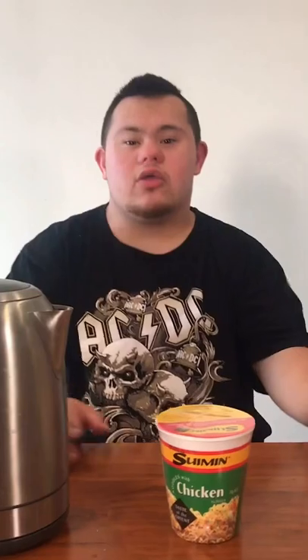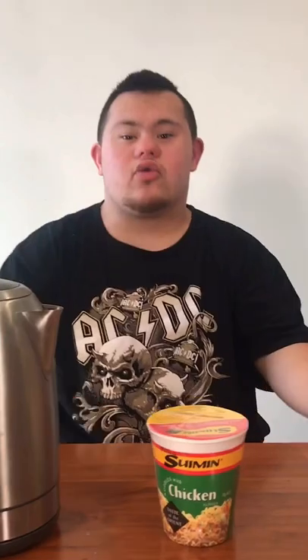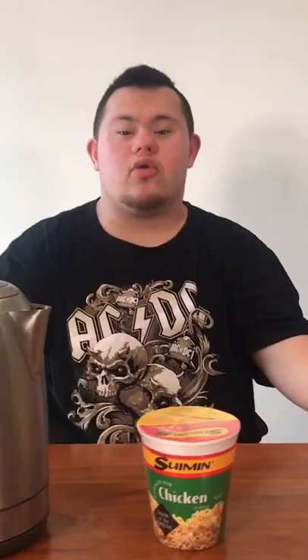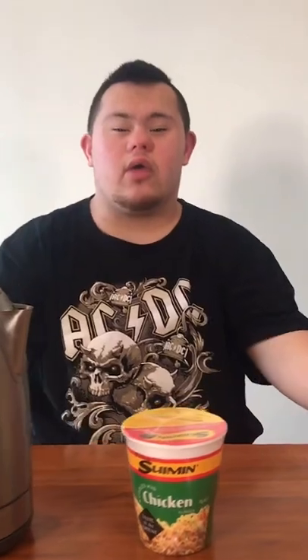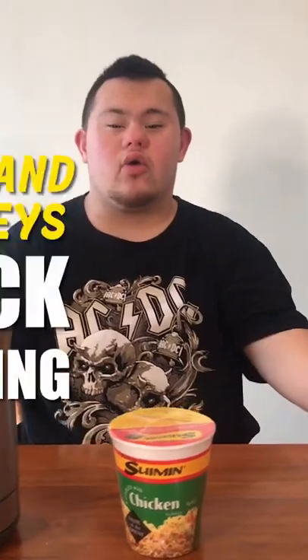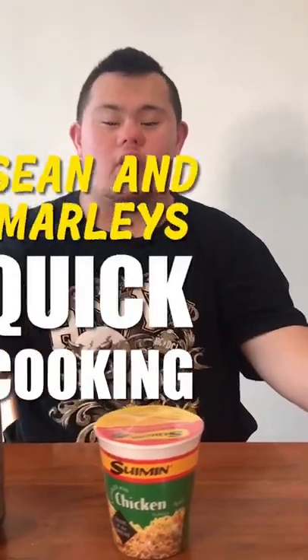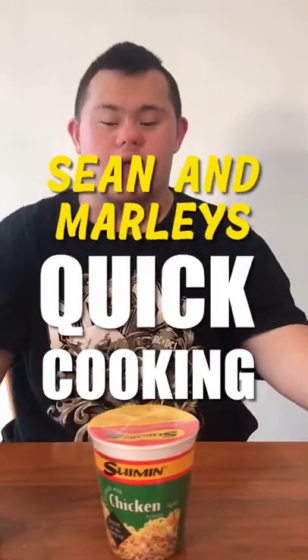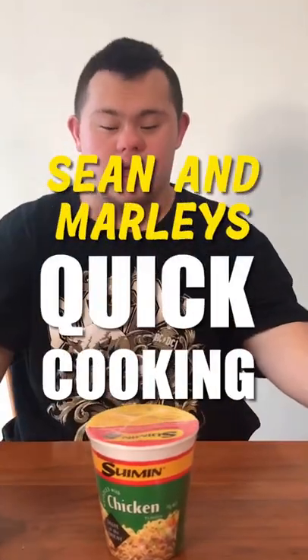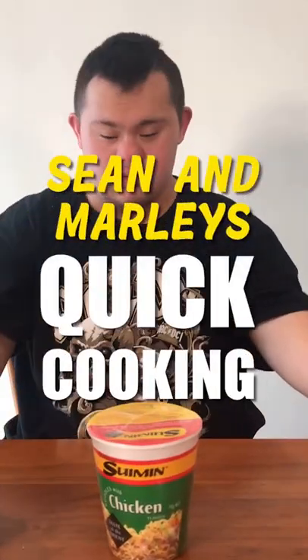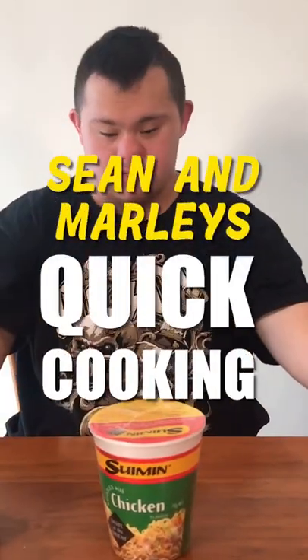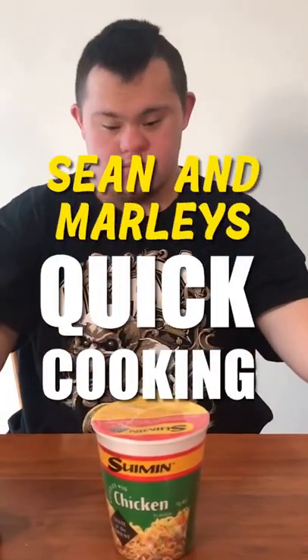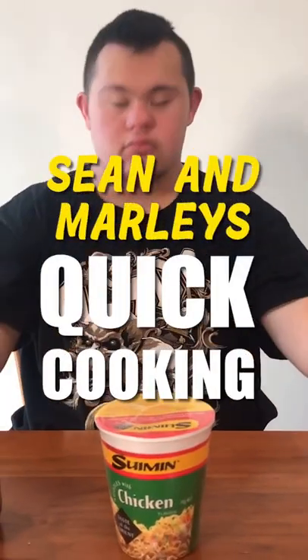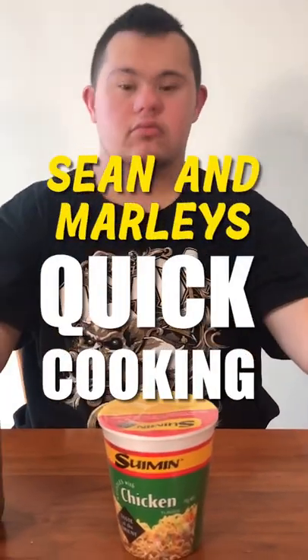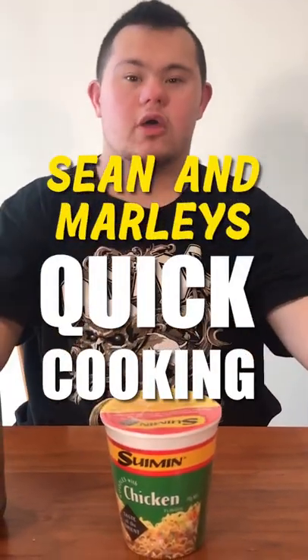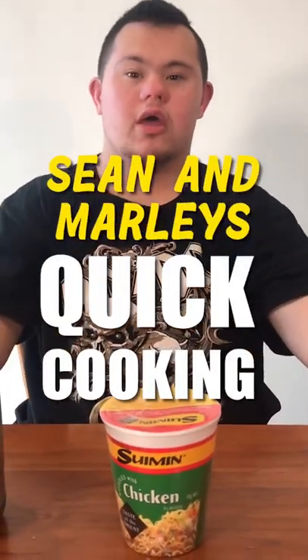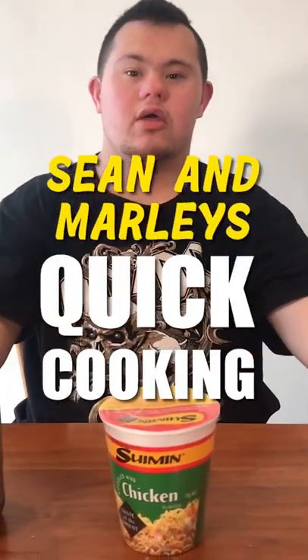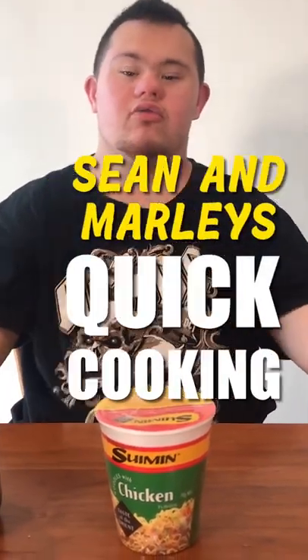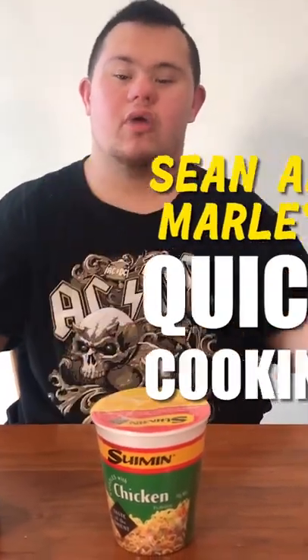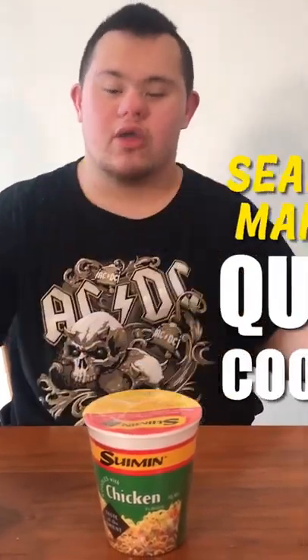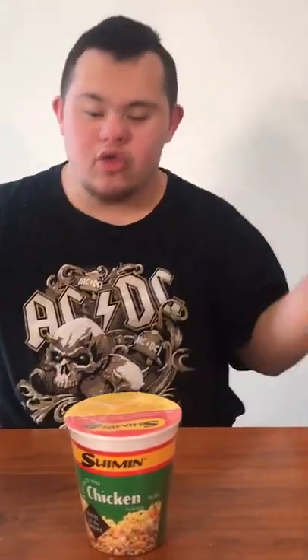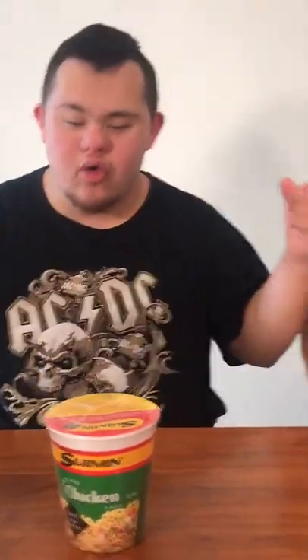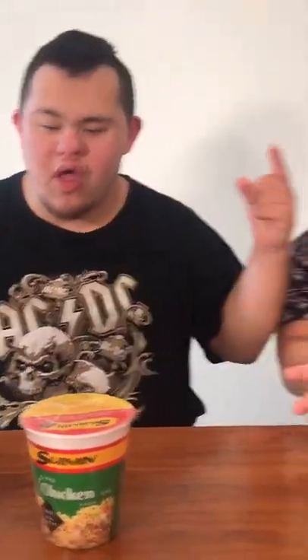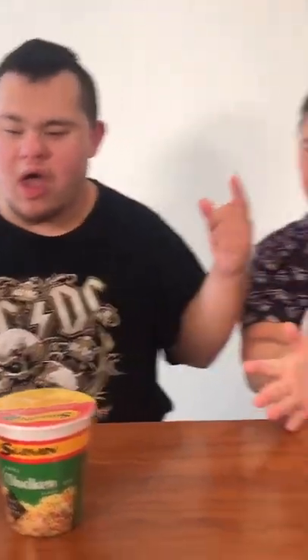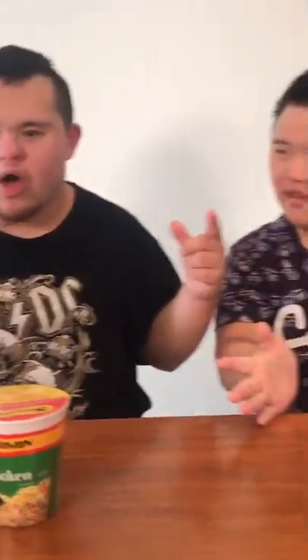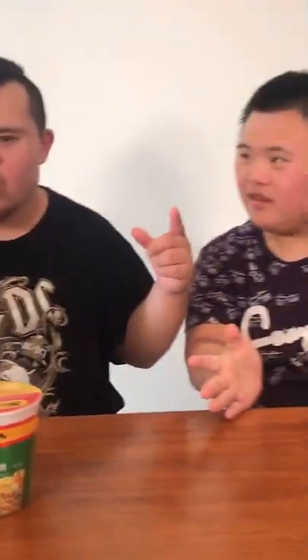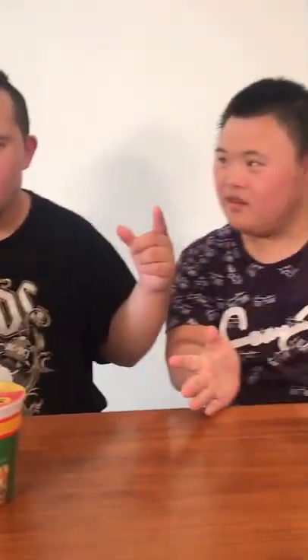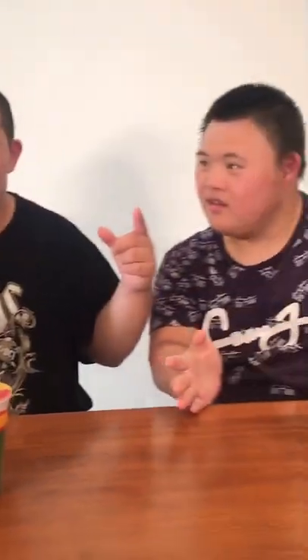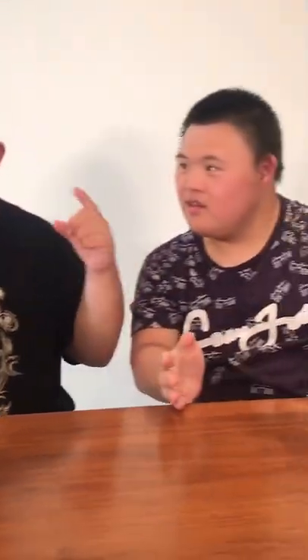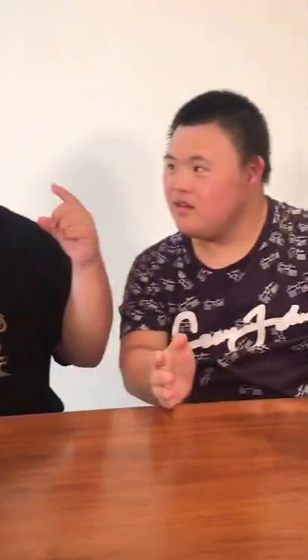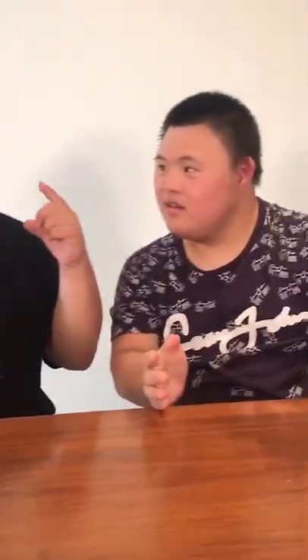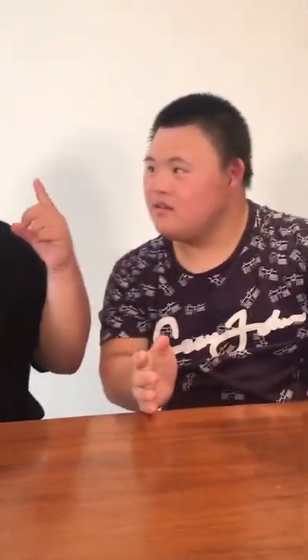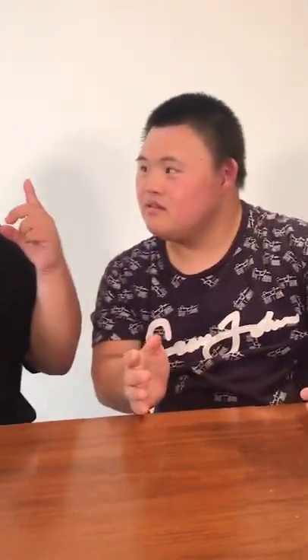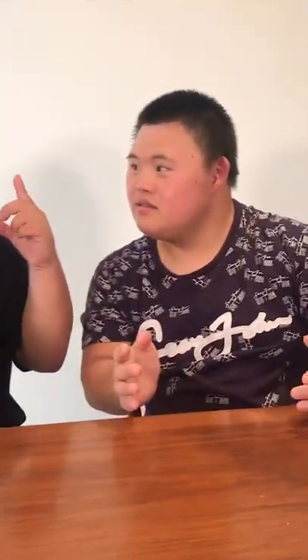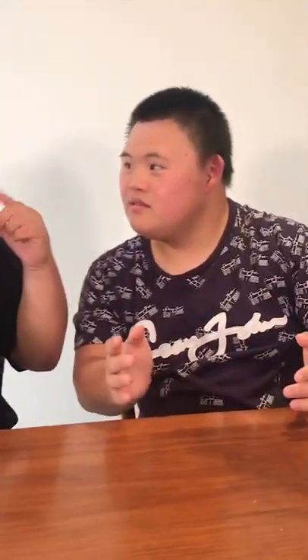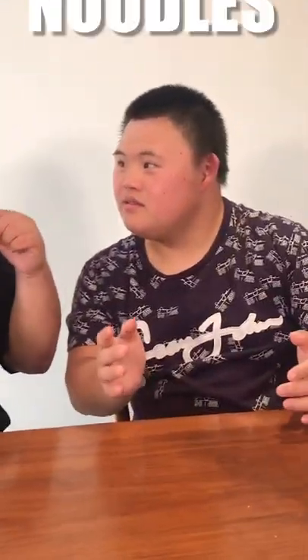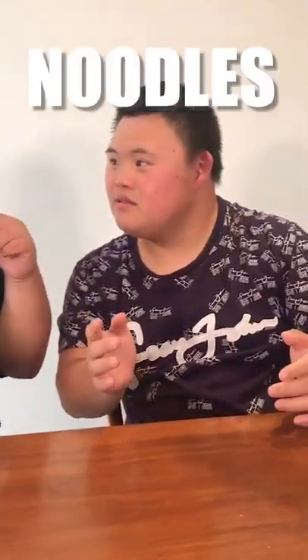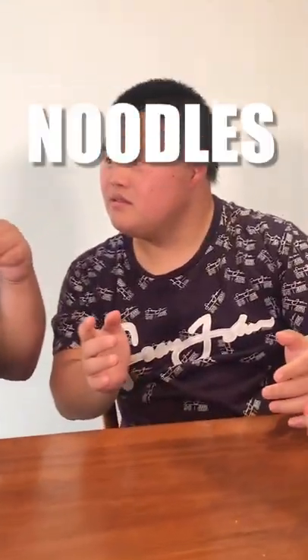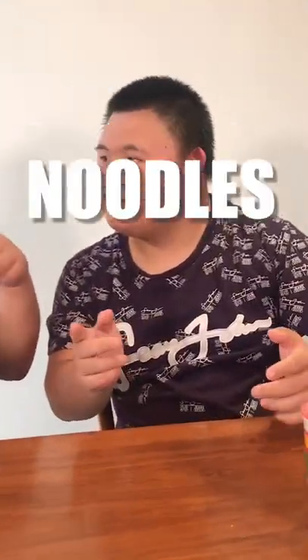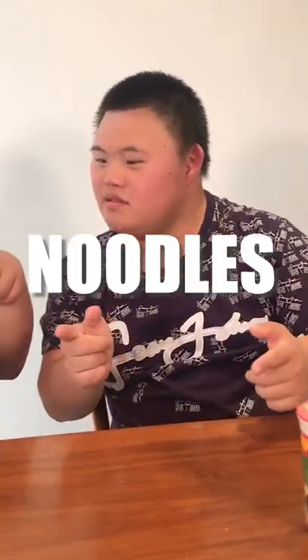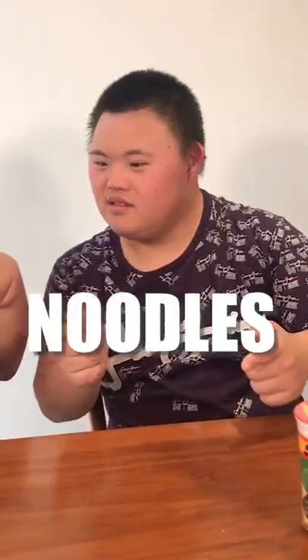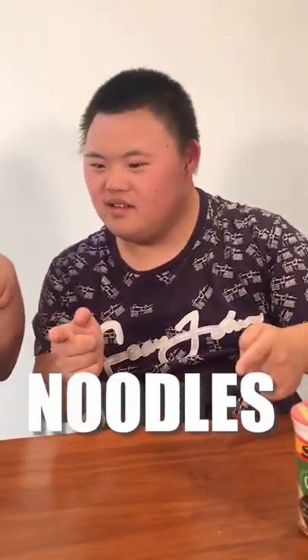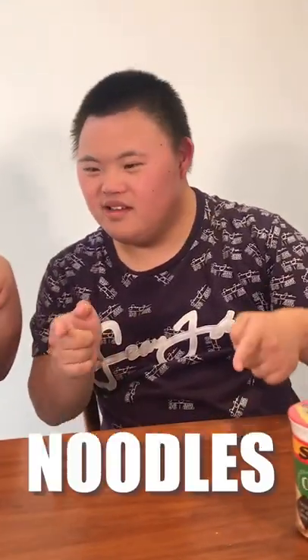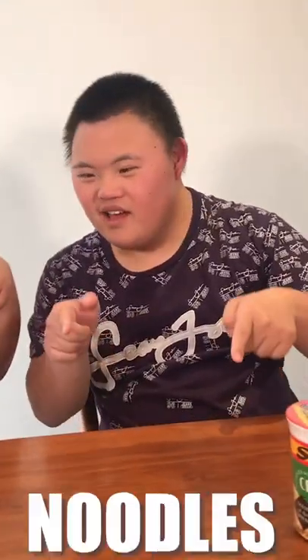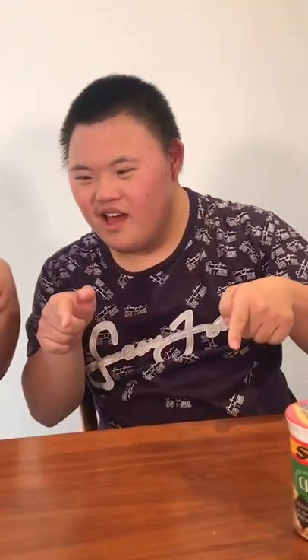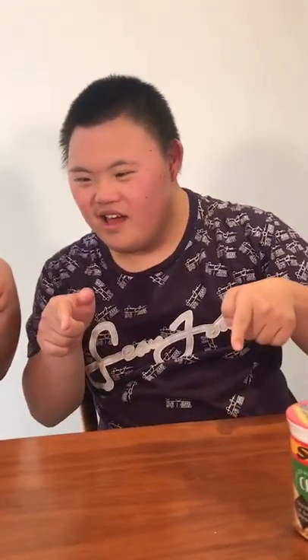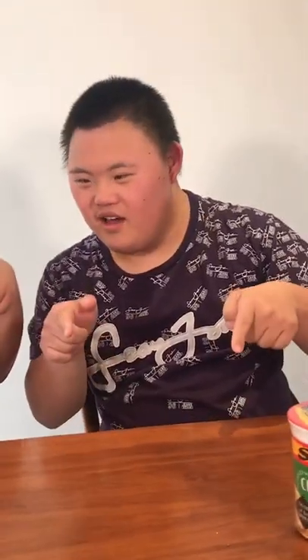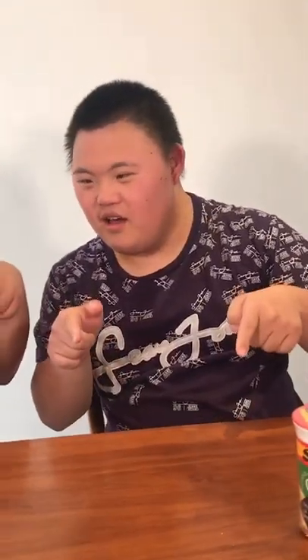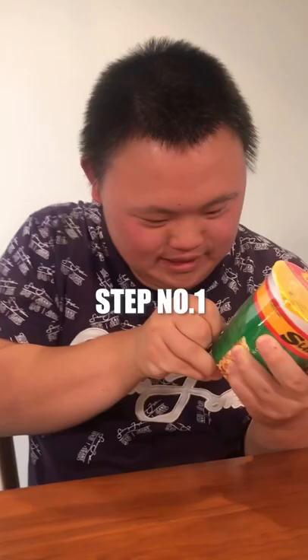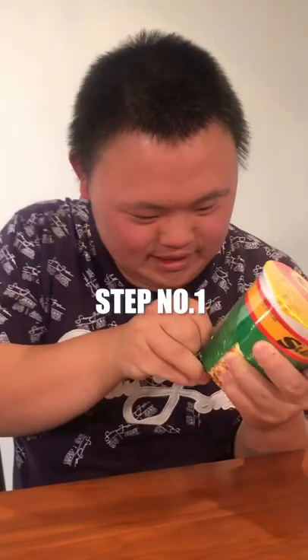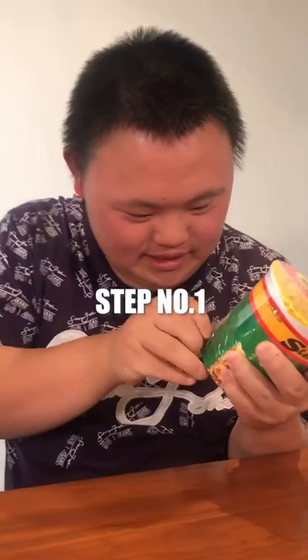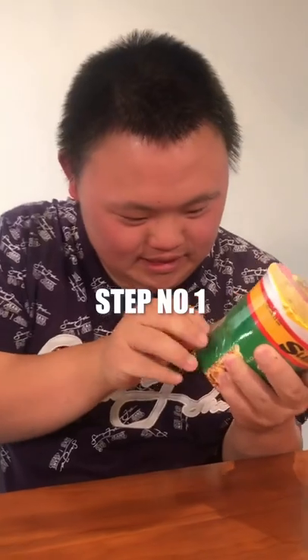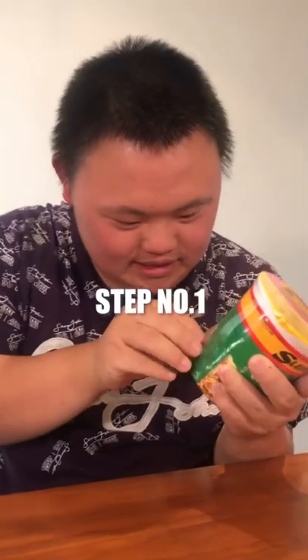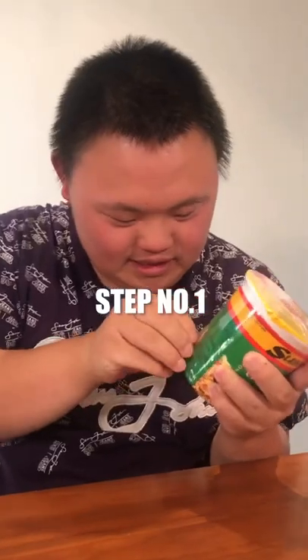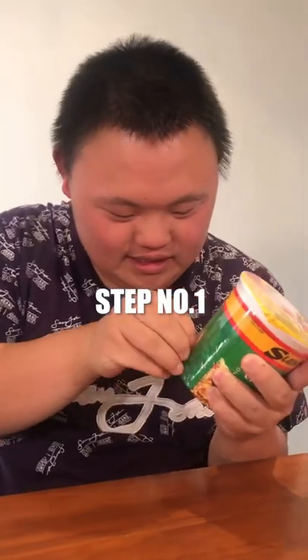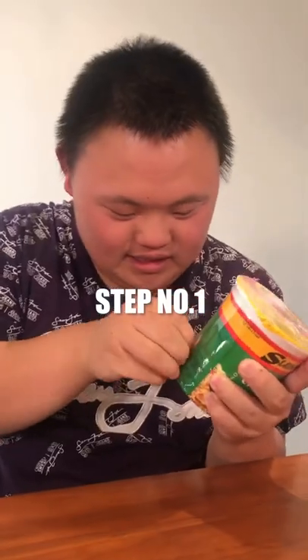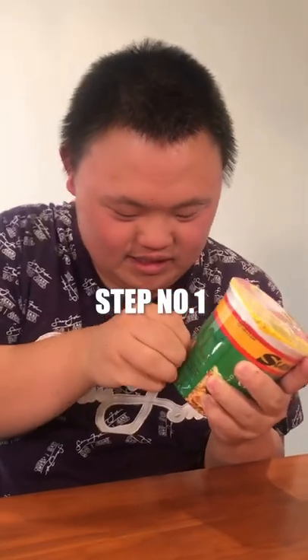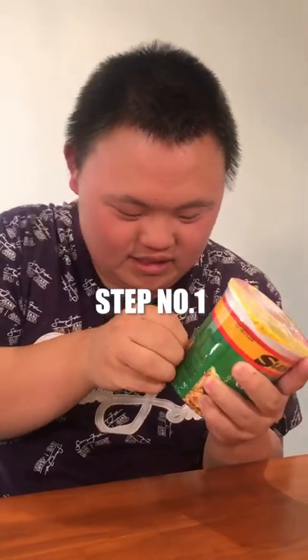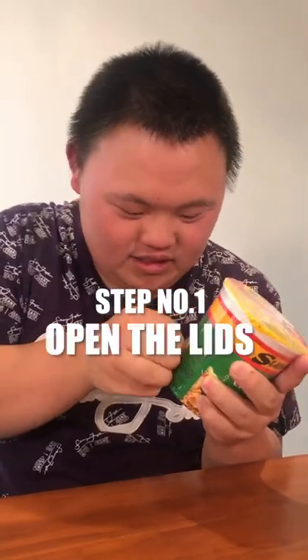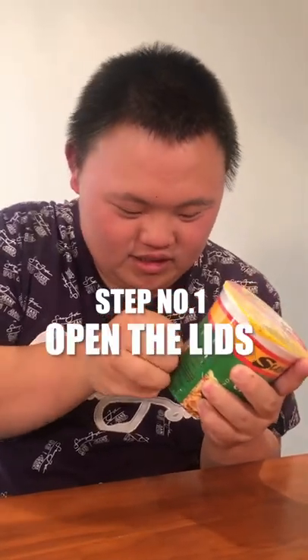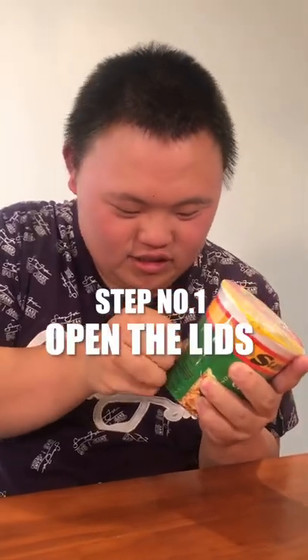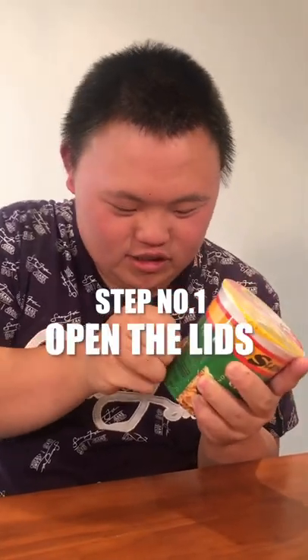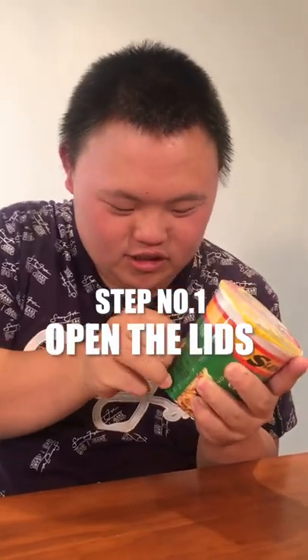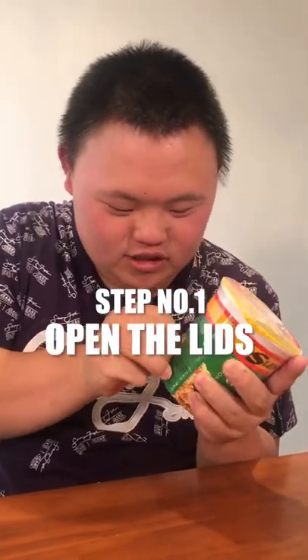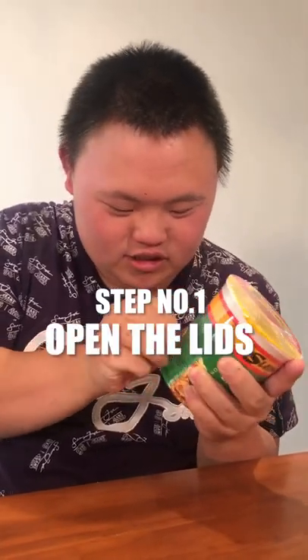It's quick cooking. We want to help make some noodles. Then number one, open this.